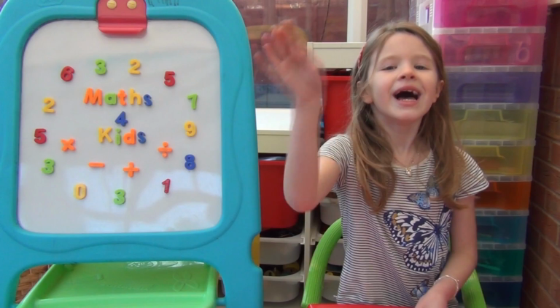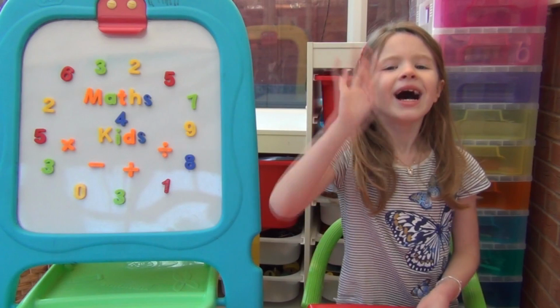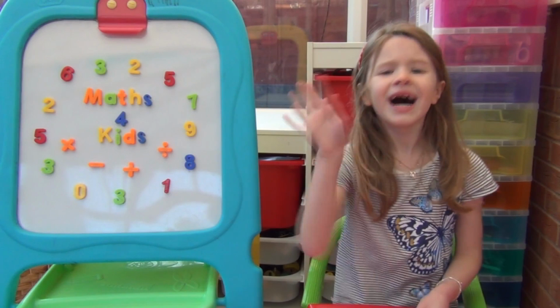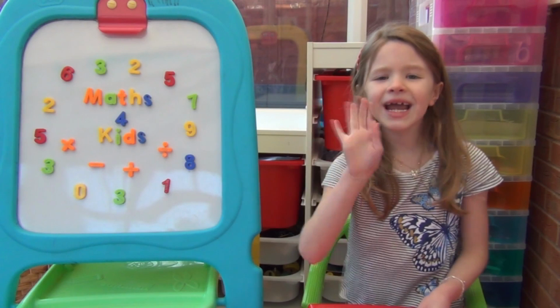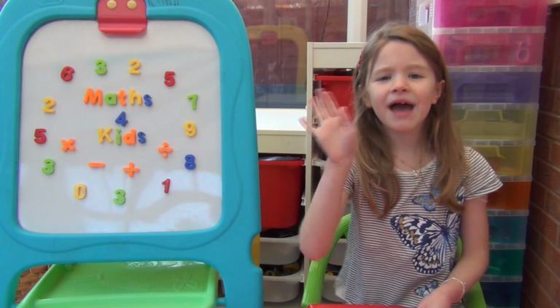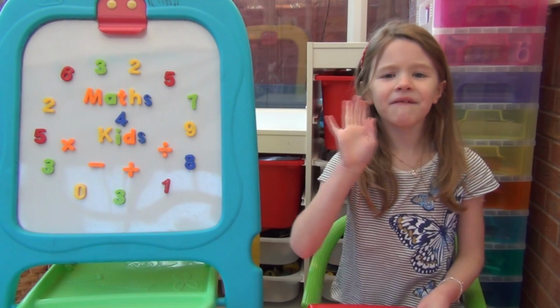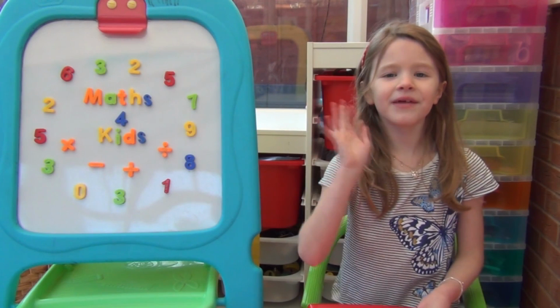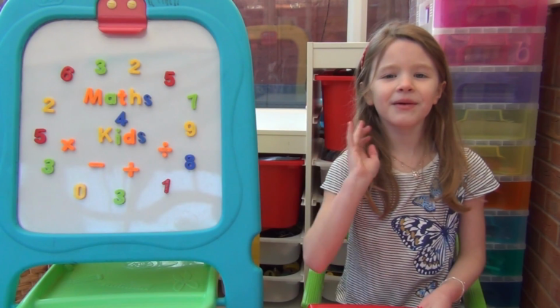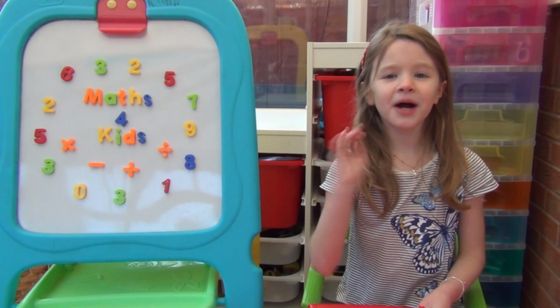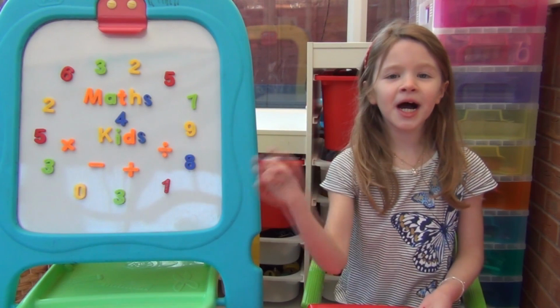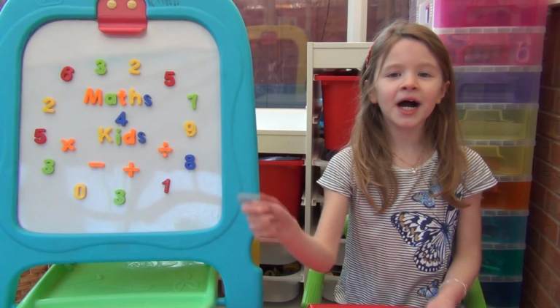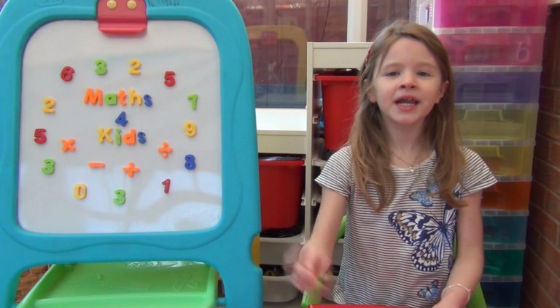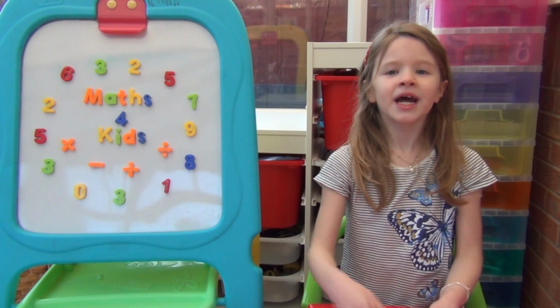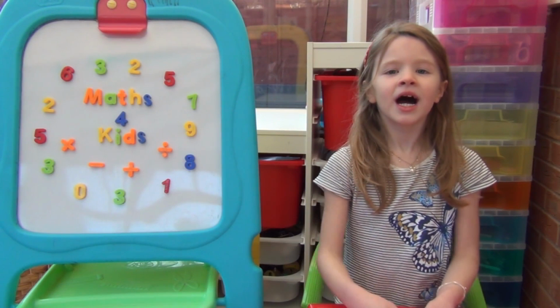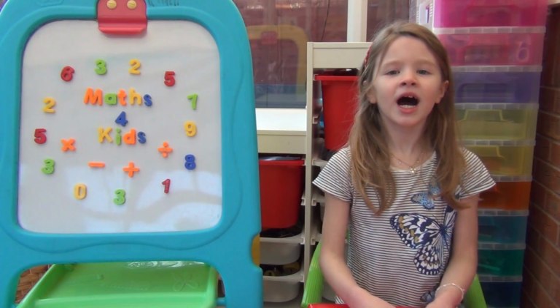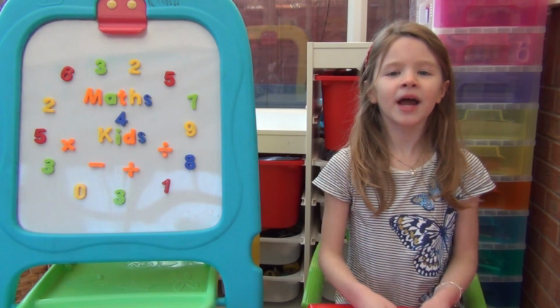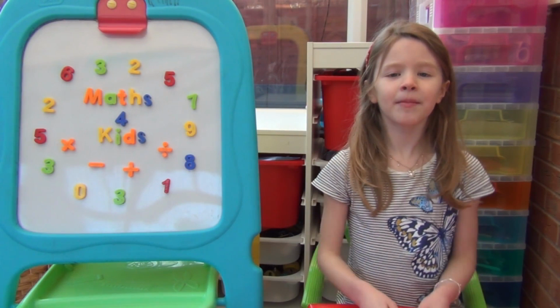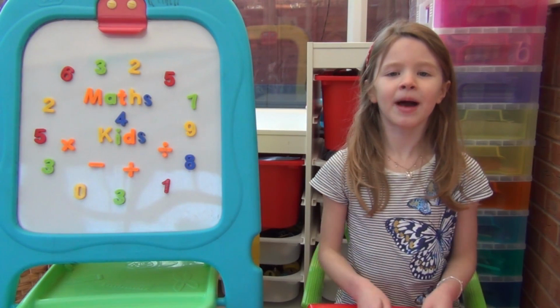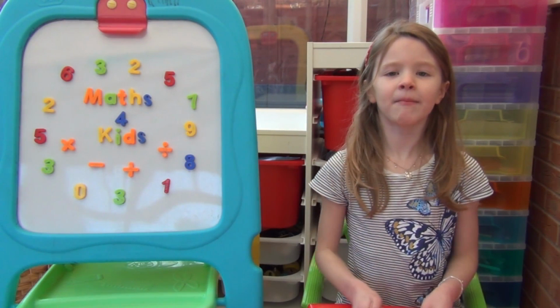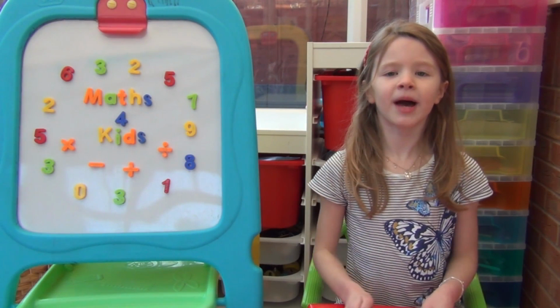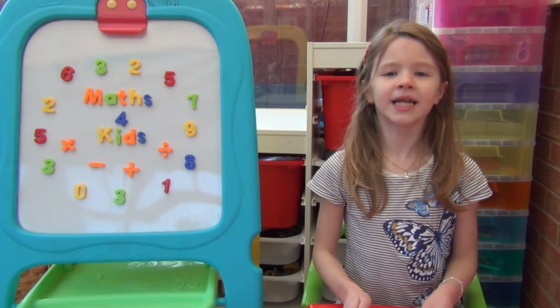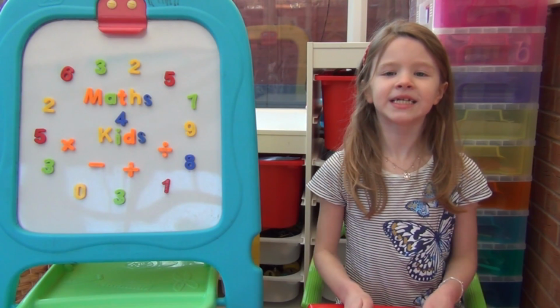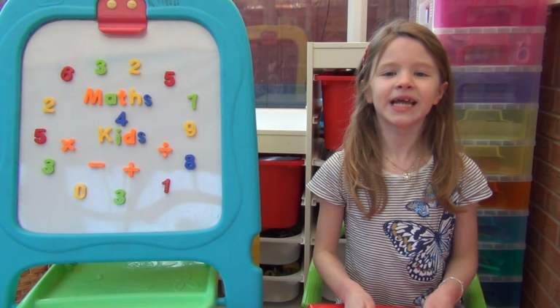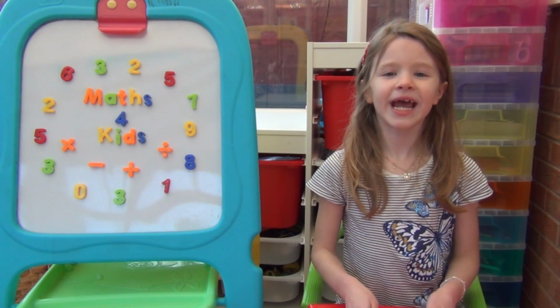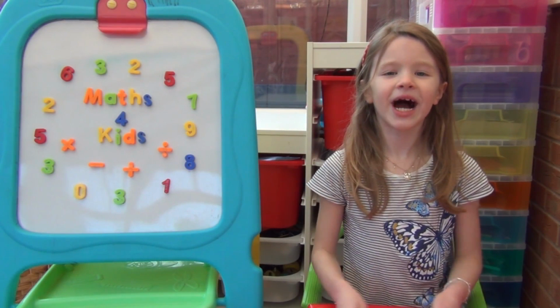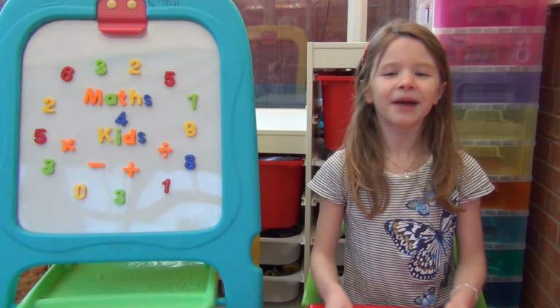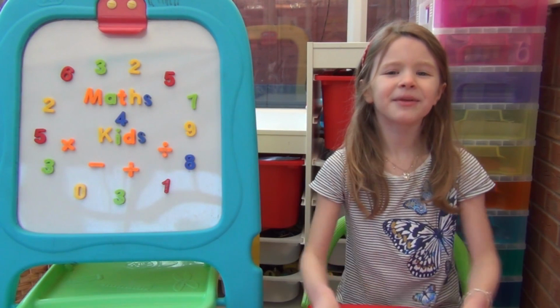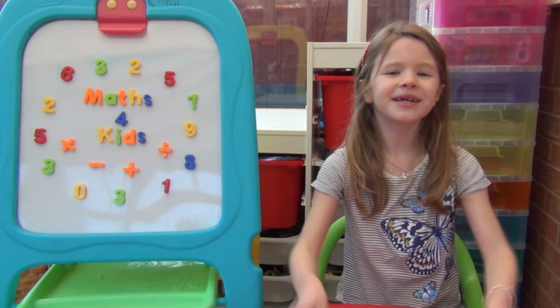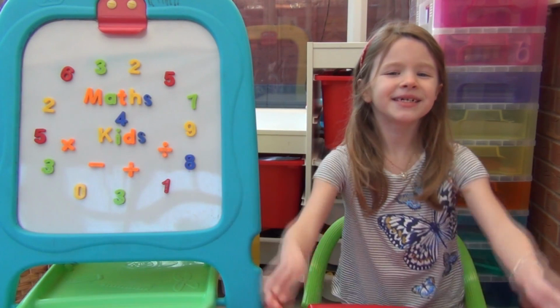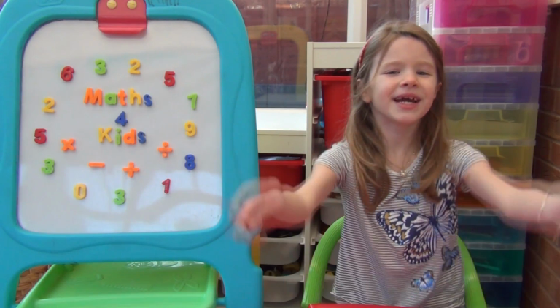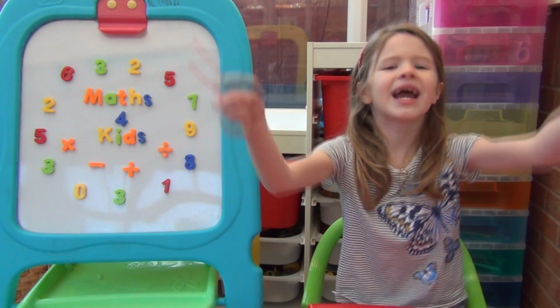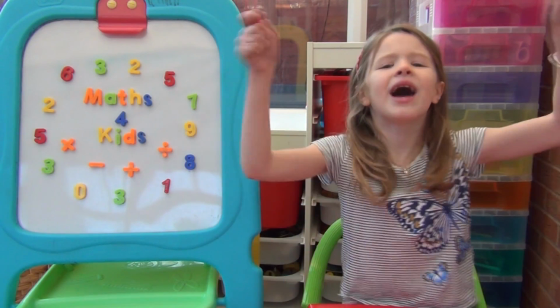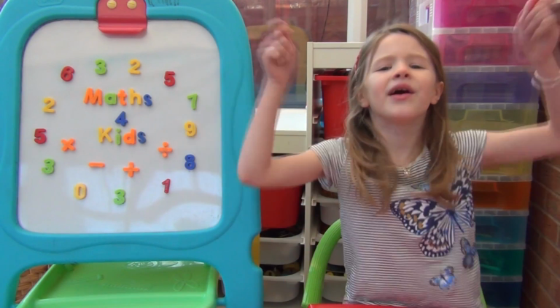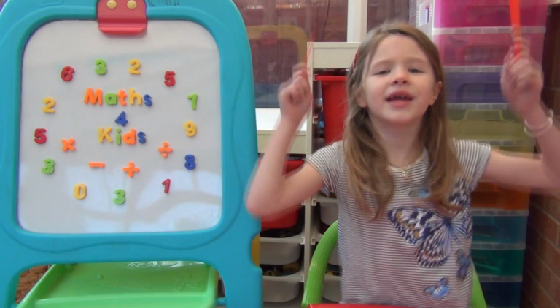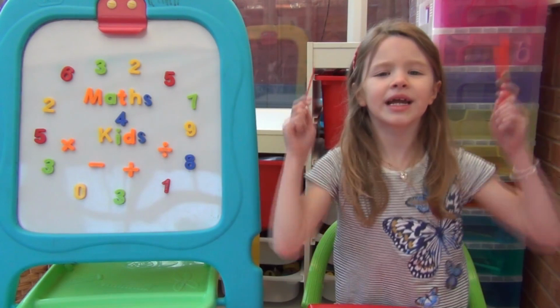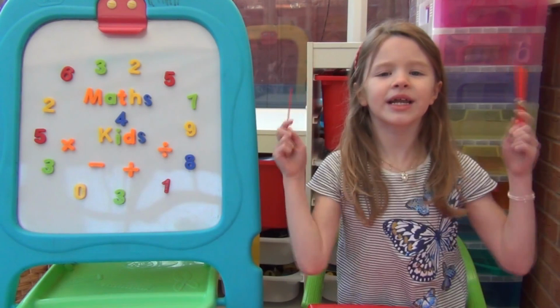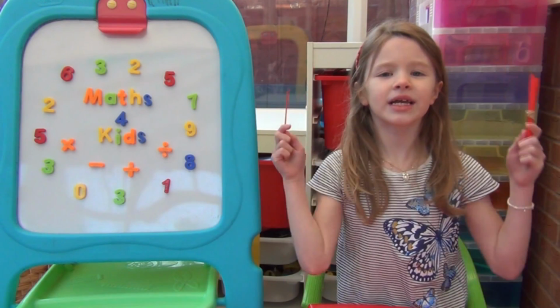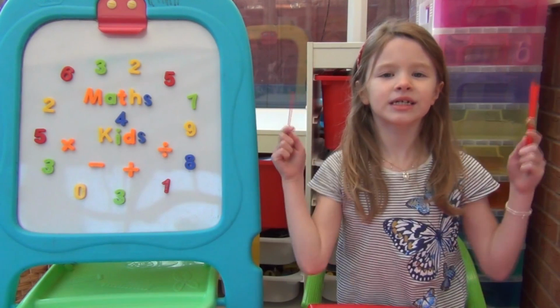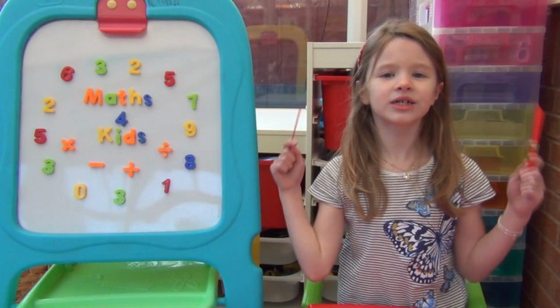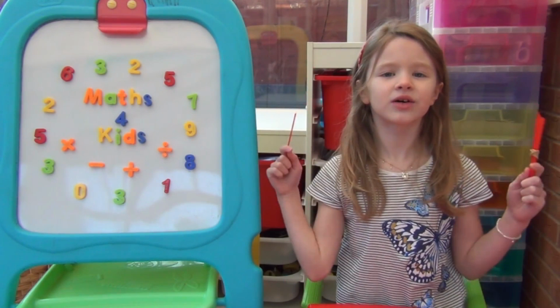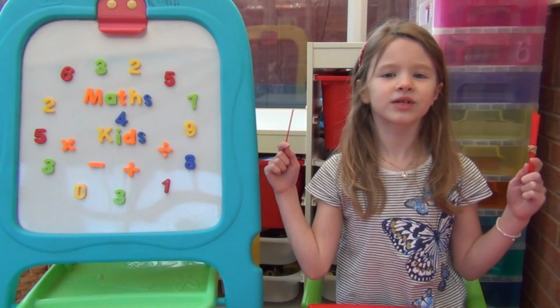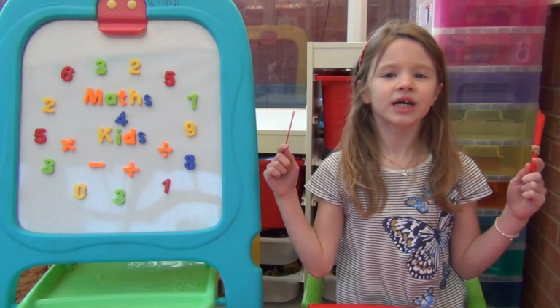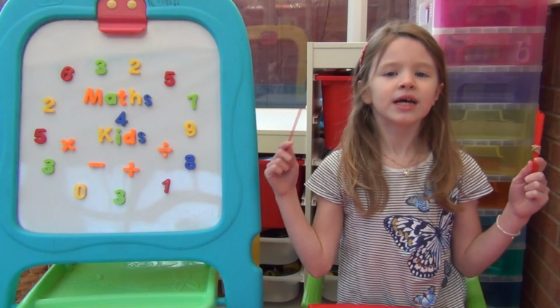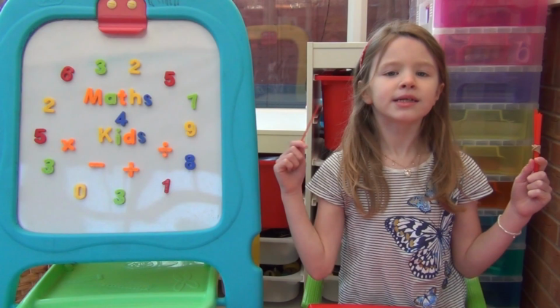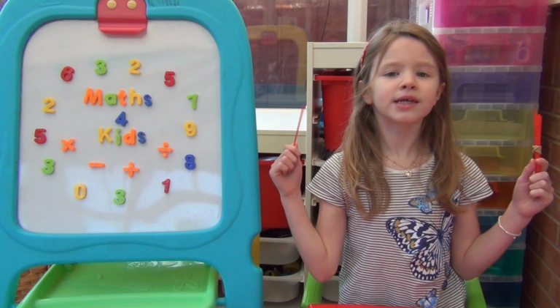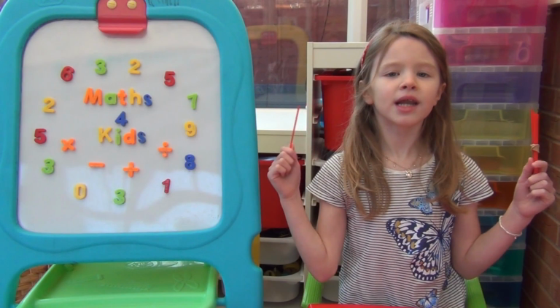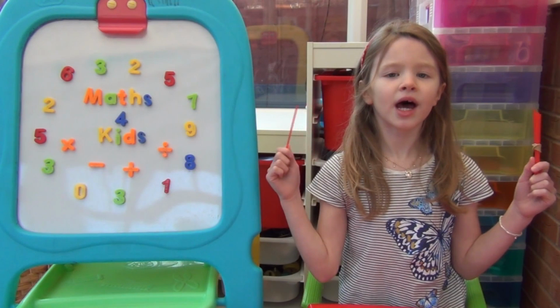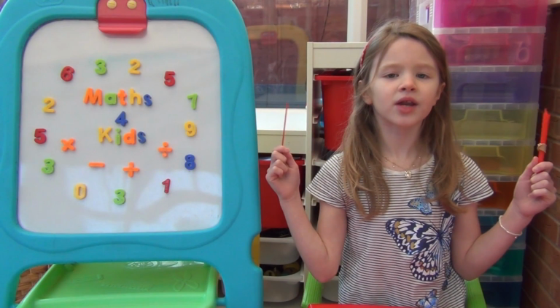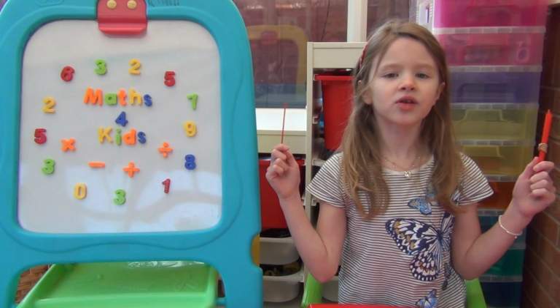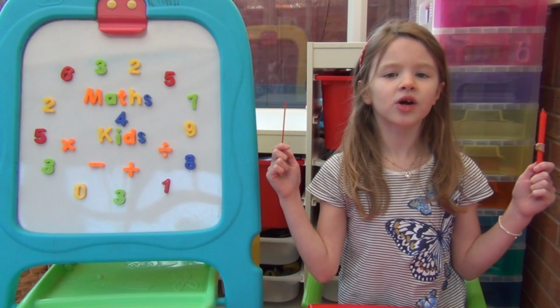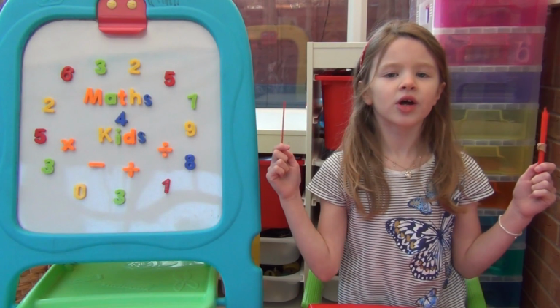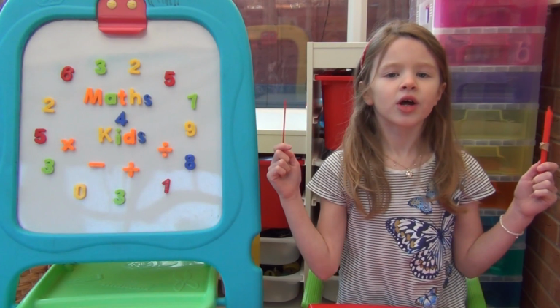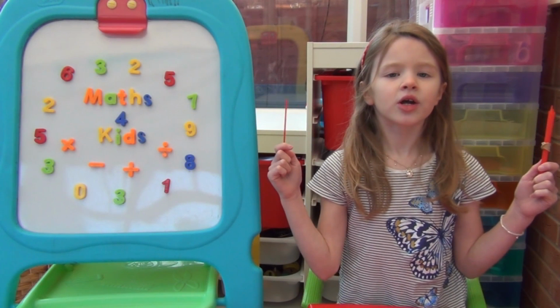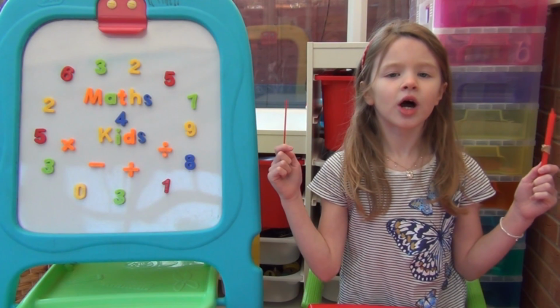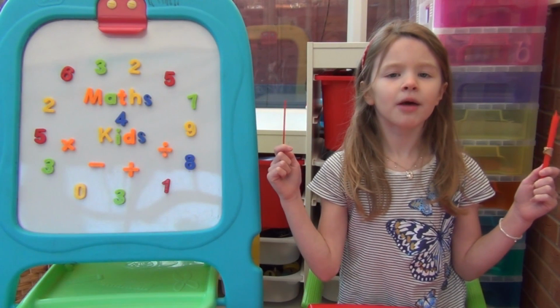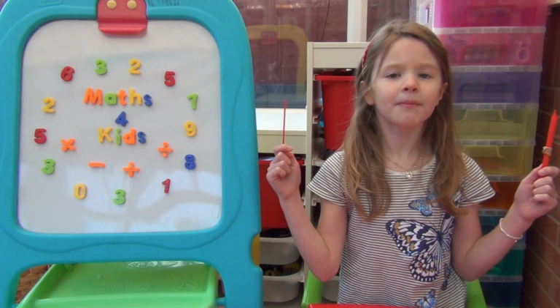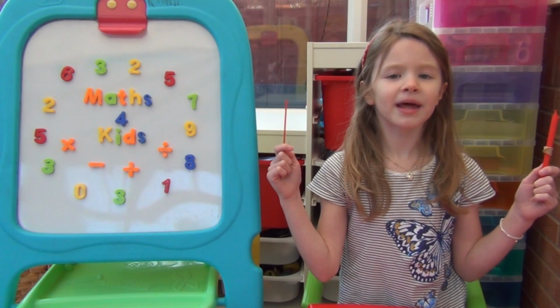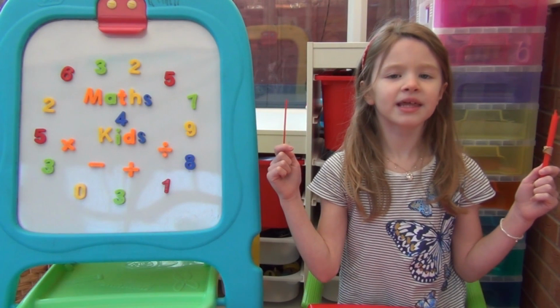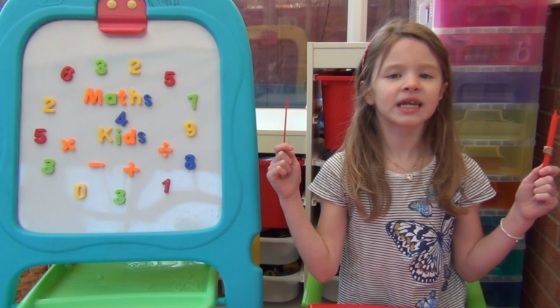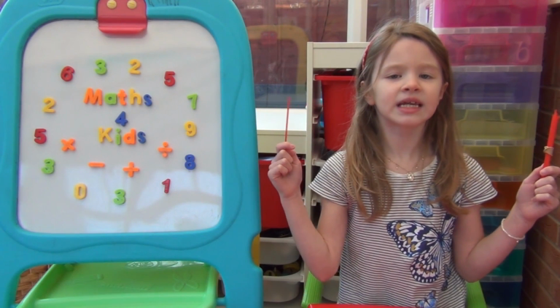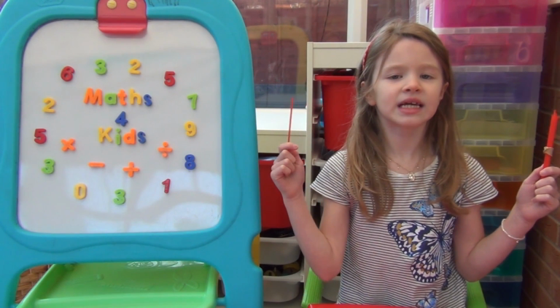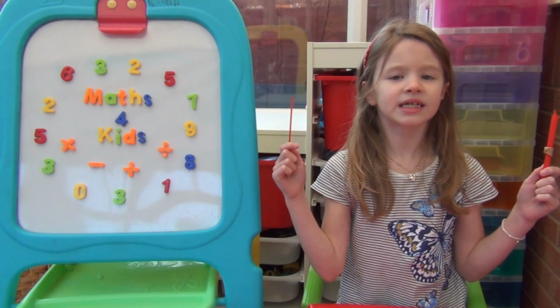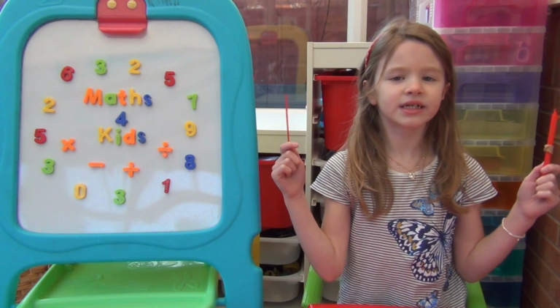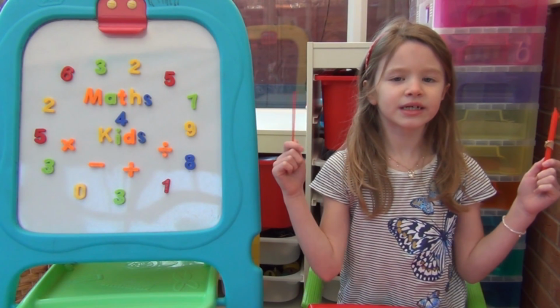Hi everyone, I'm Amber and today I'm going to show you how you can use straws to learn column method addition.